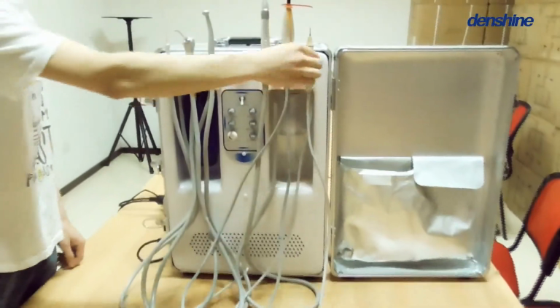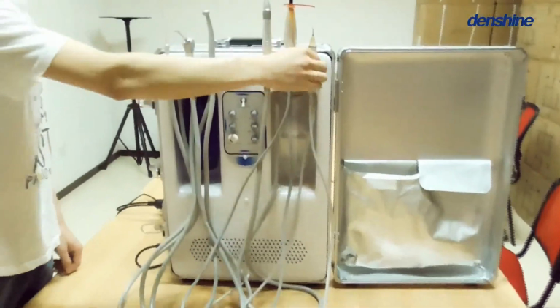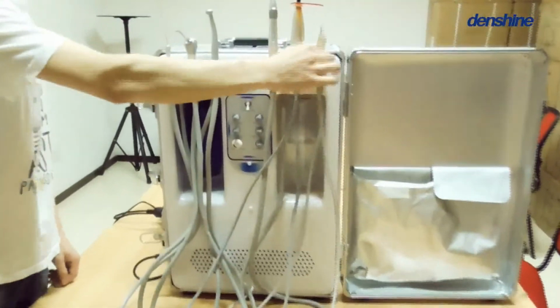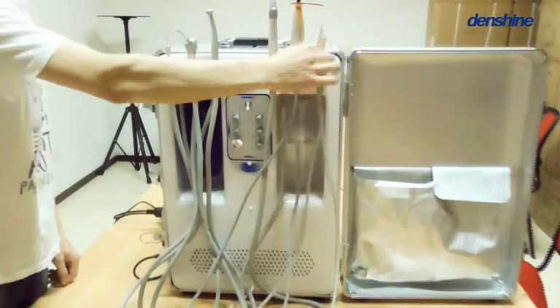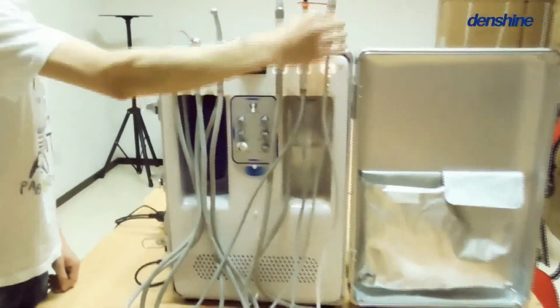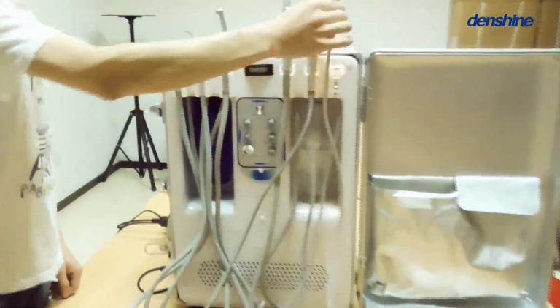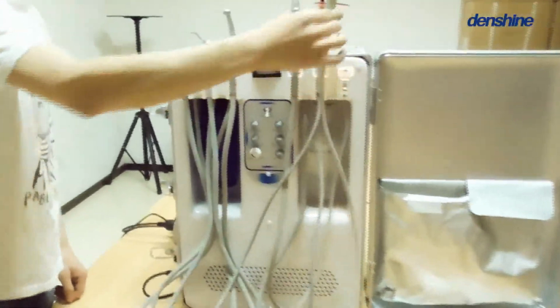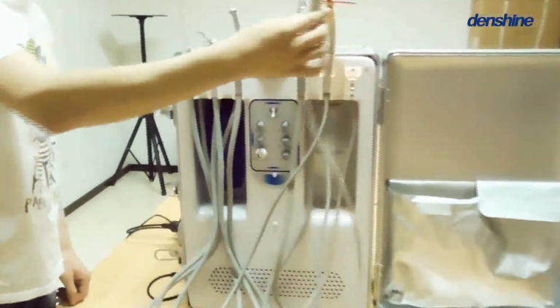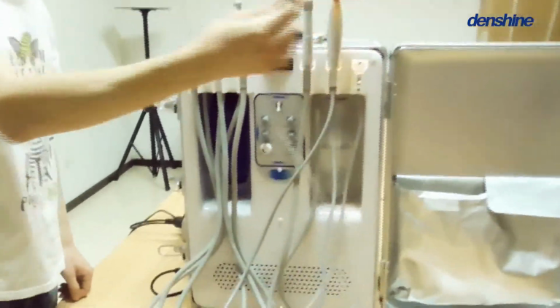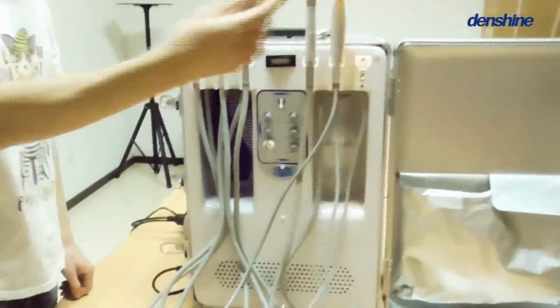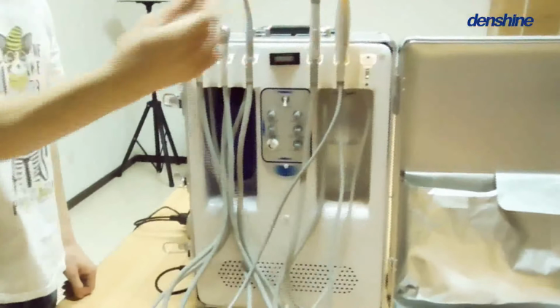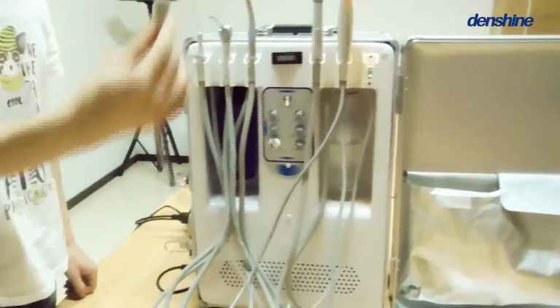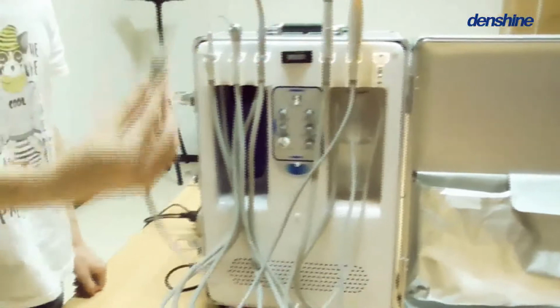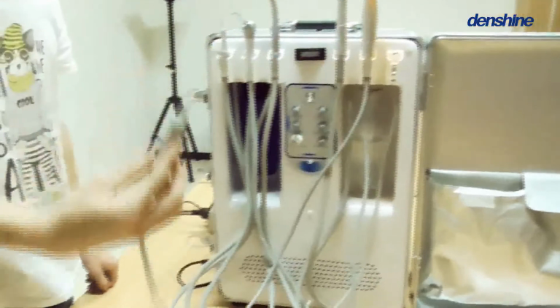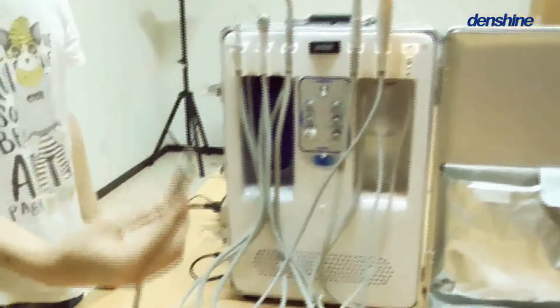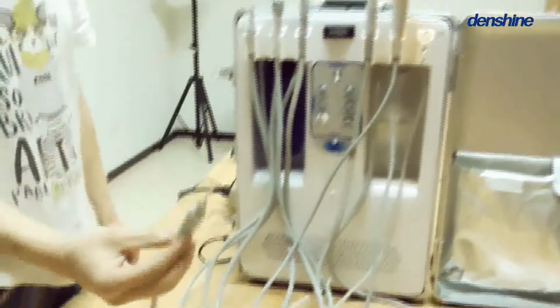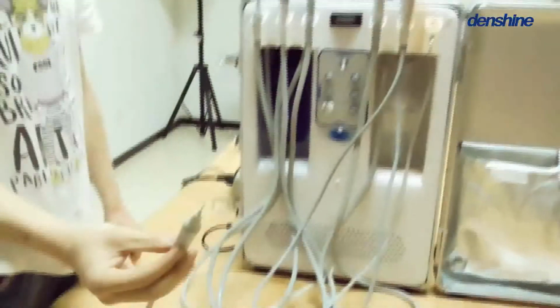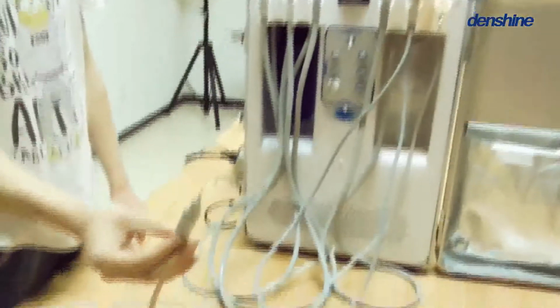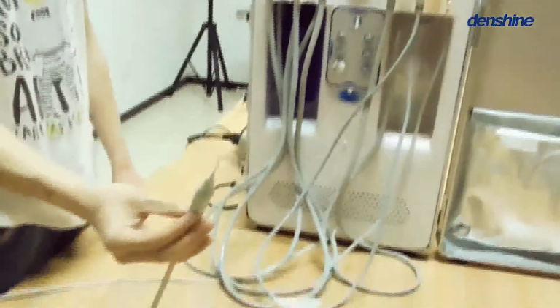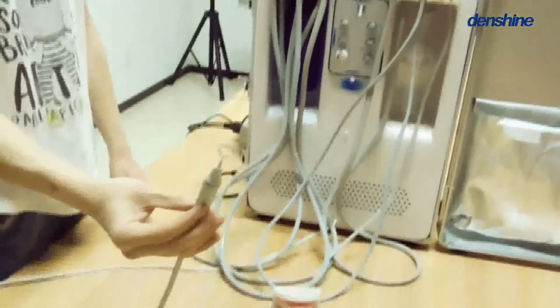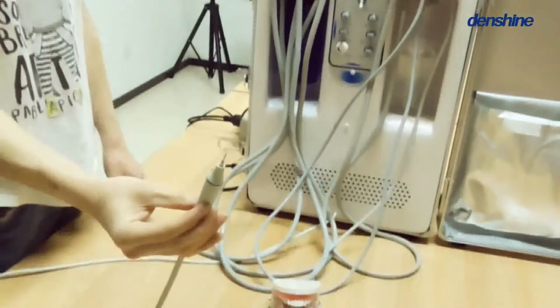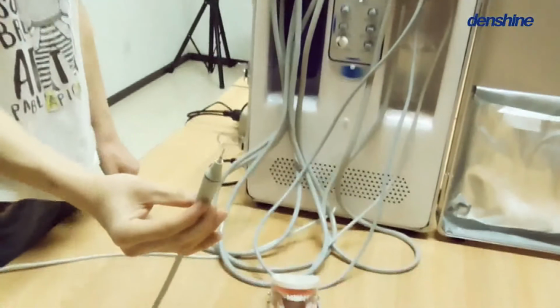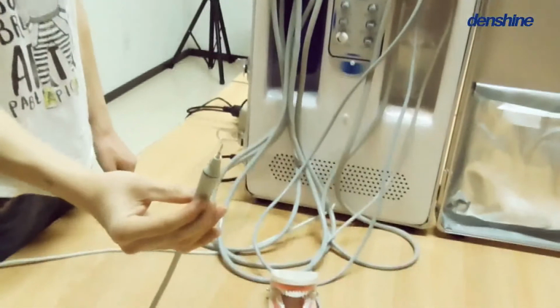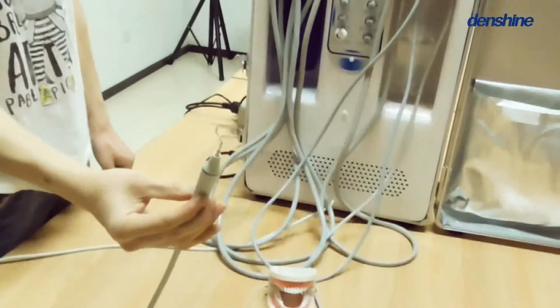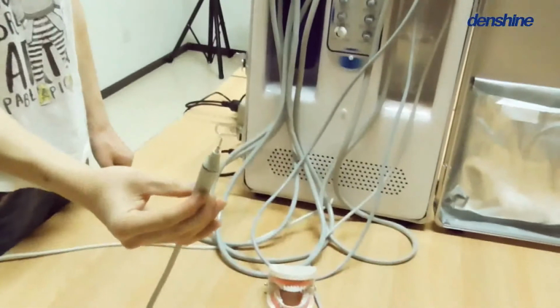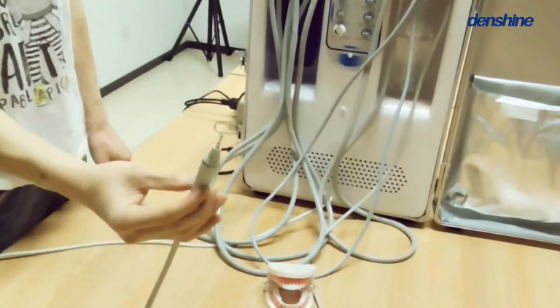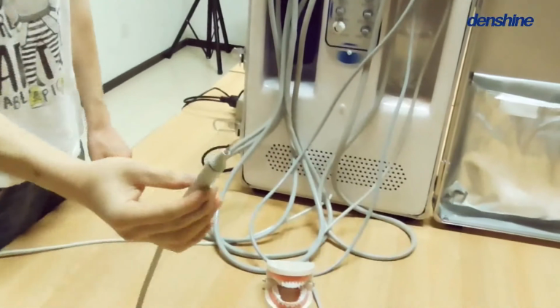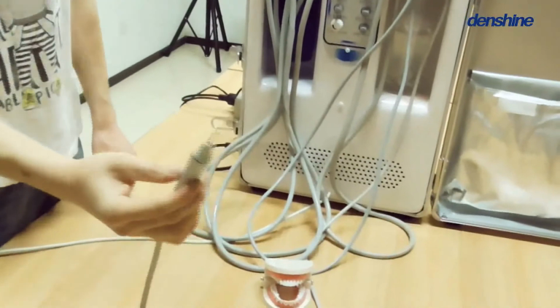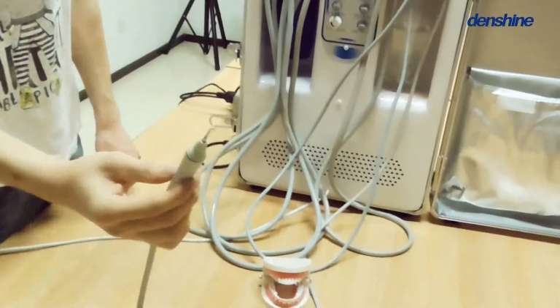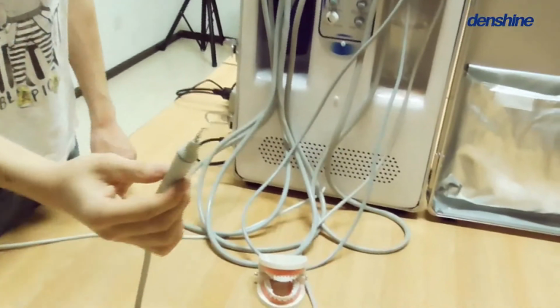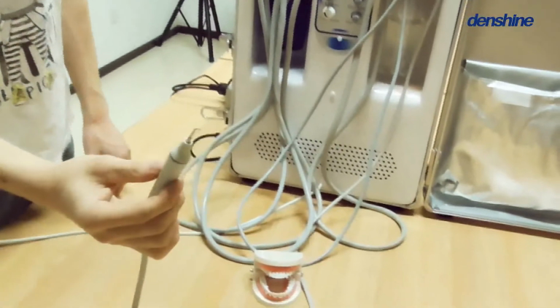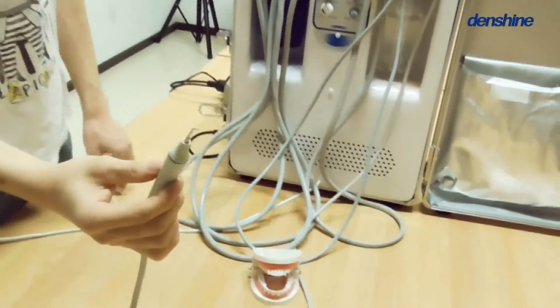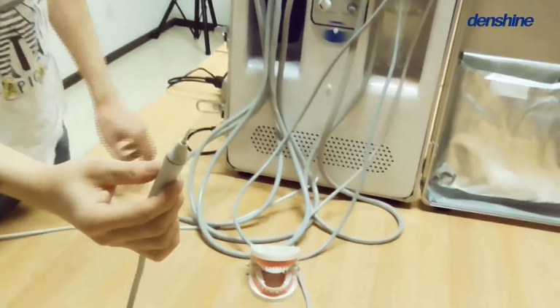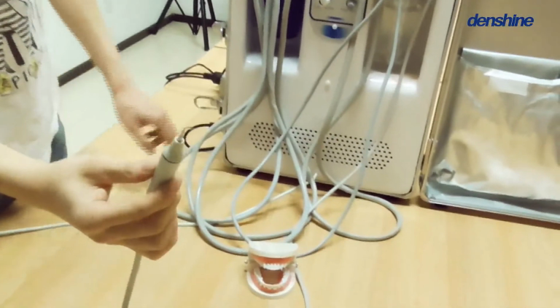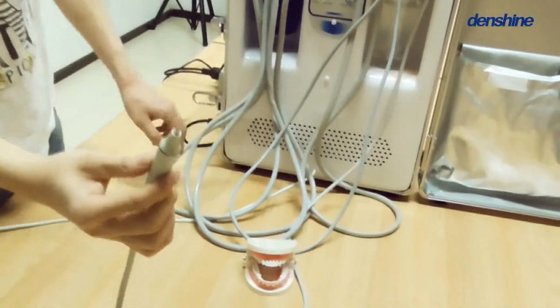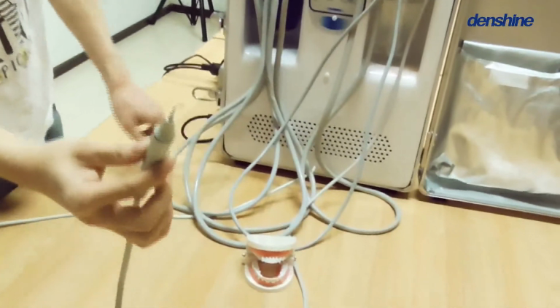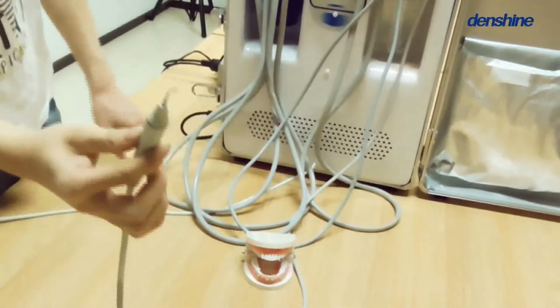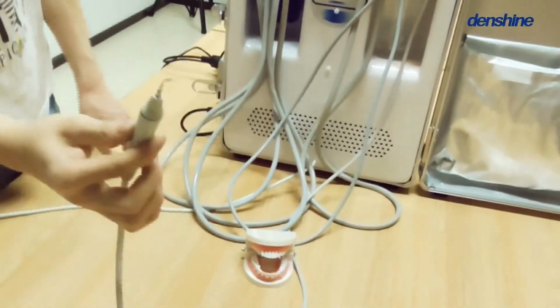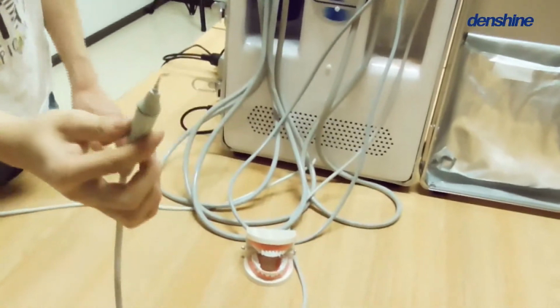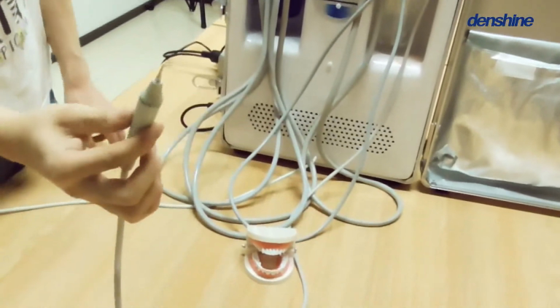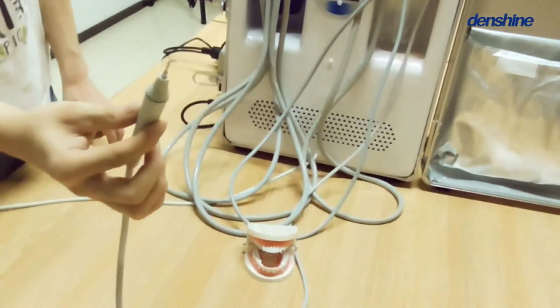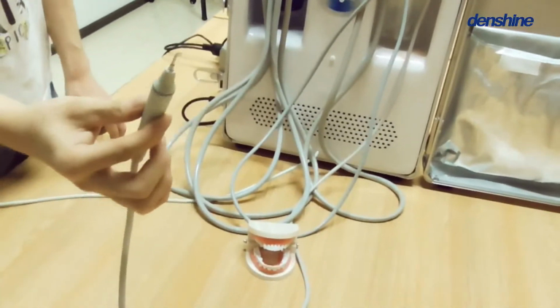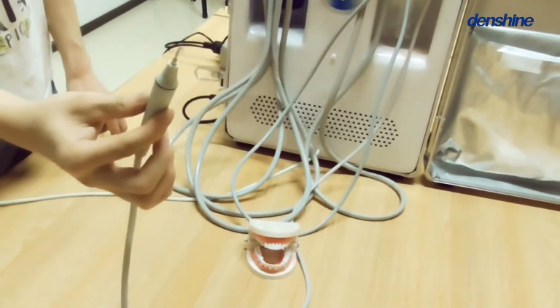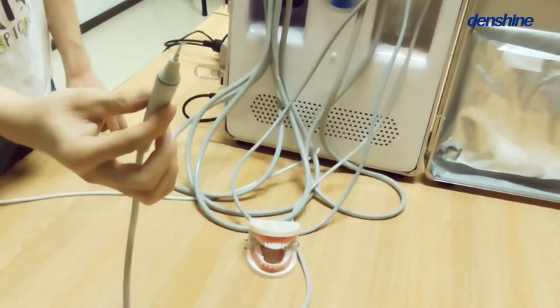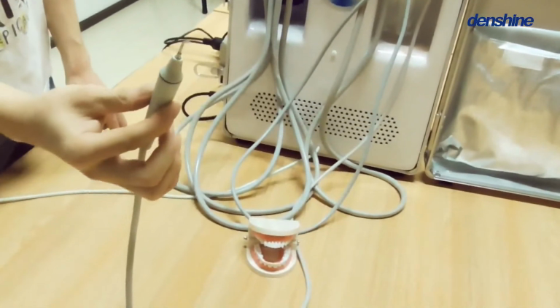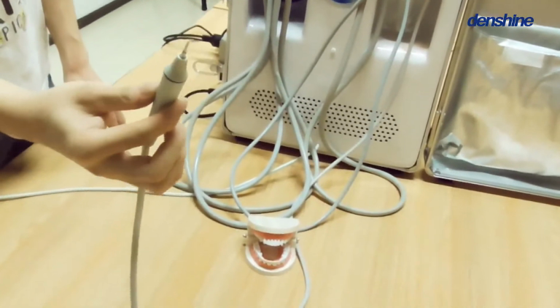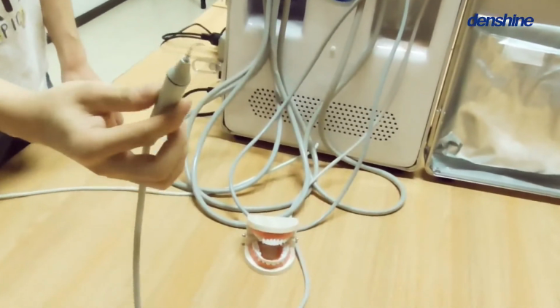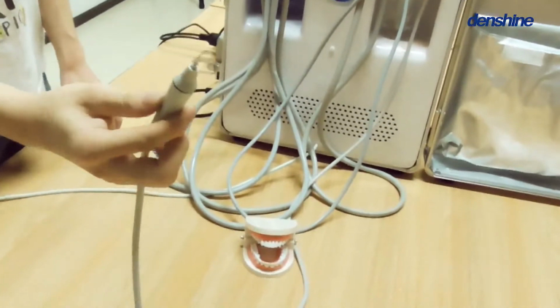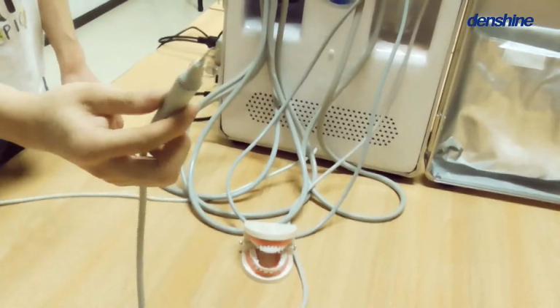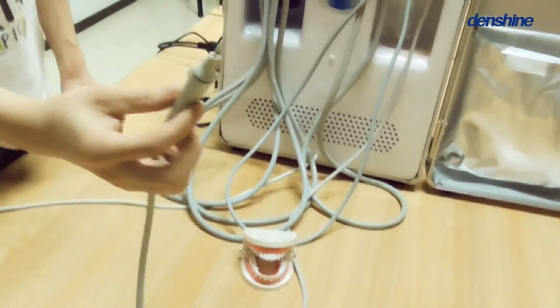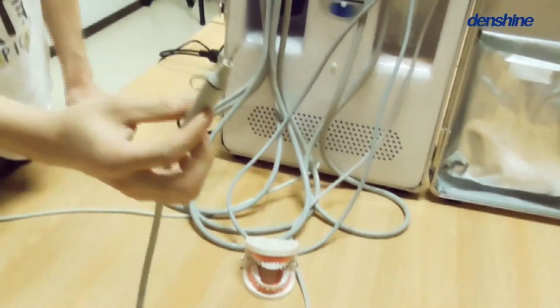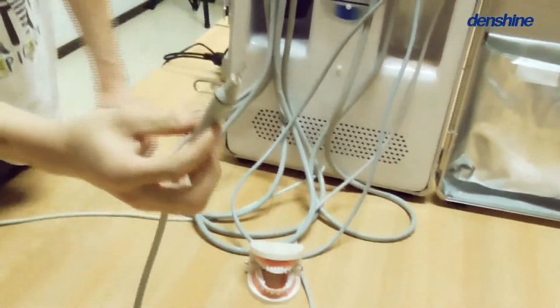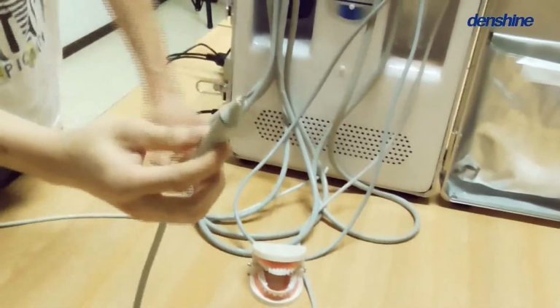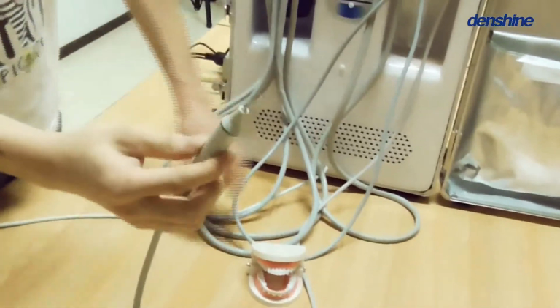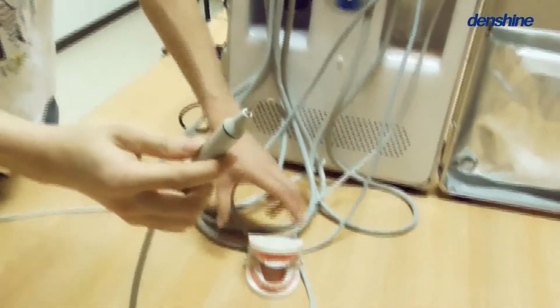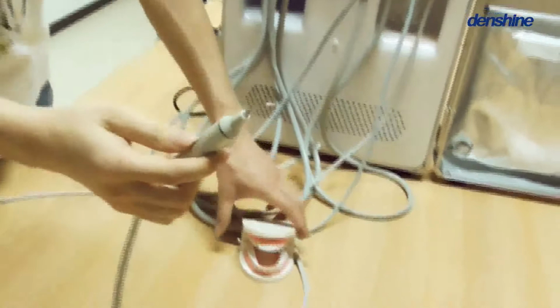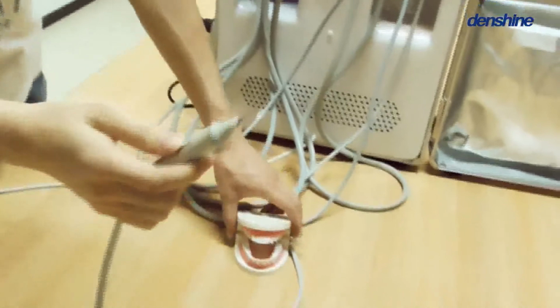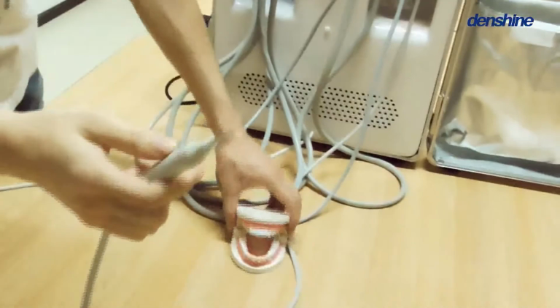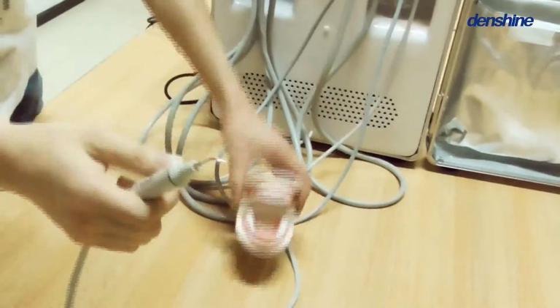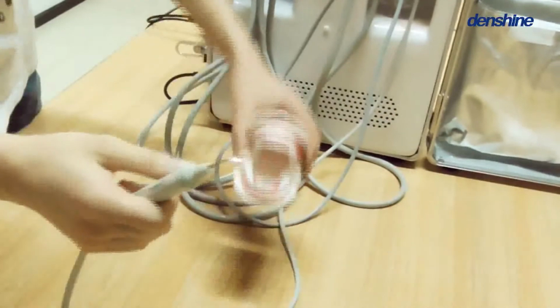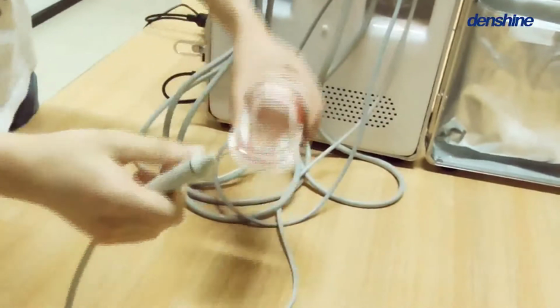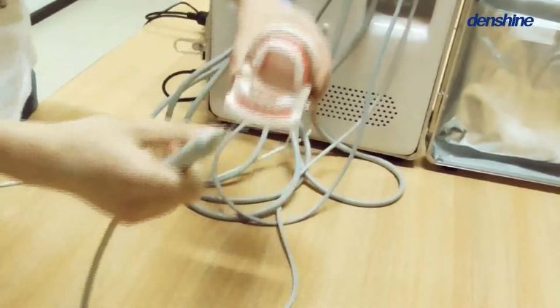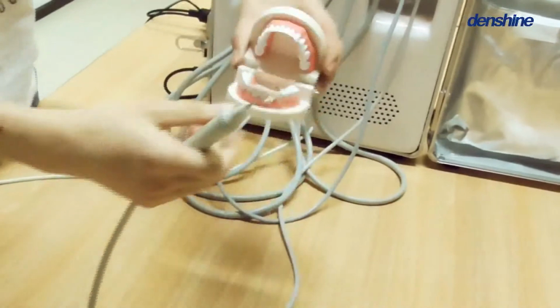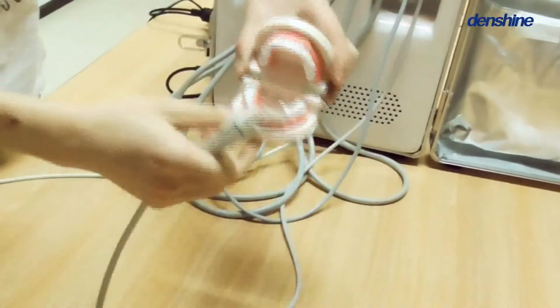And finally, the ultrasonic cleaner. I'll use these dental teeth to demonstrate it.